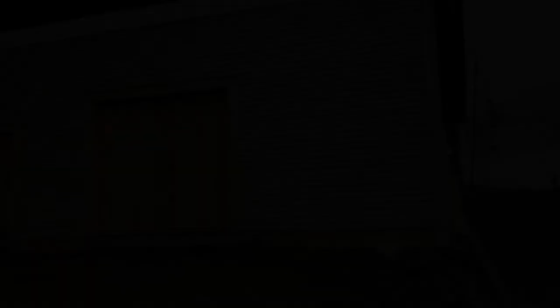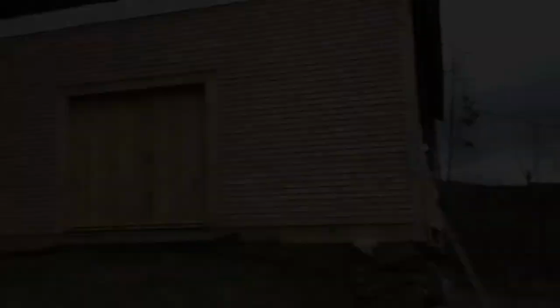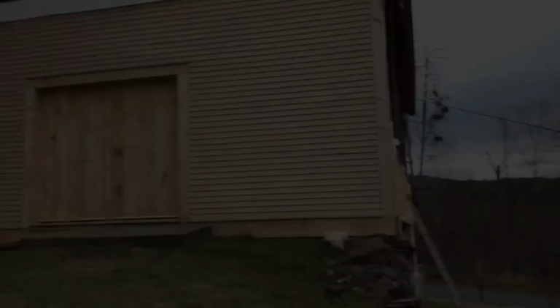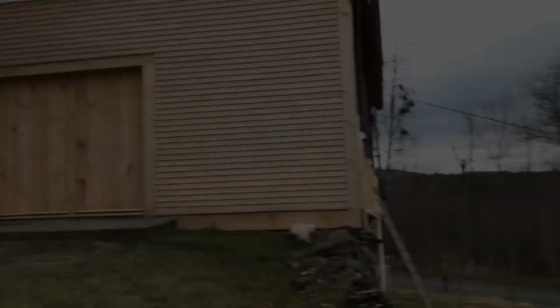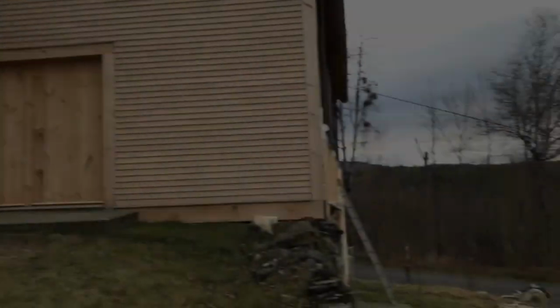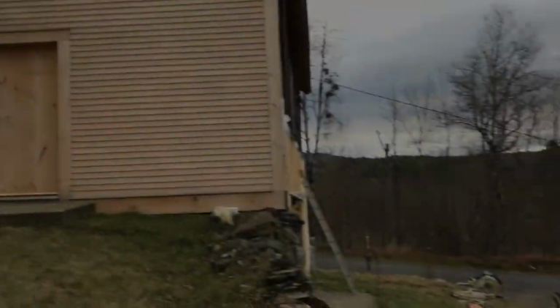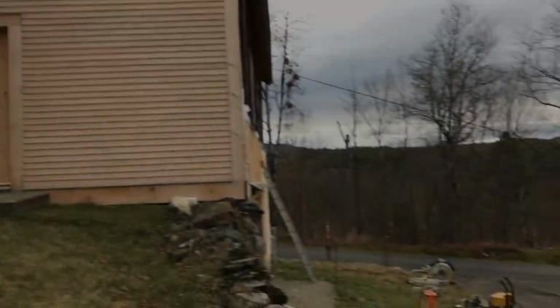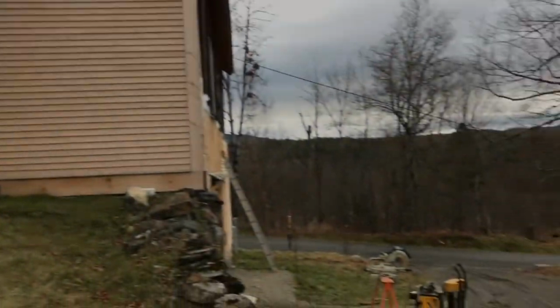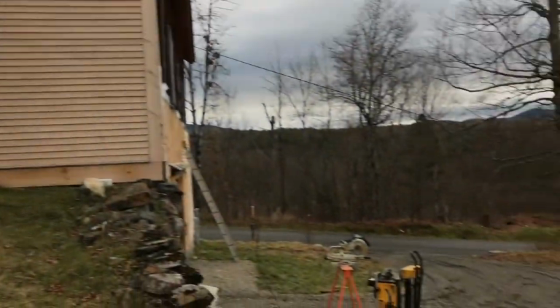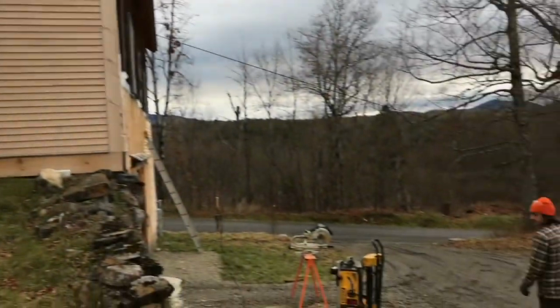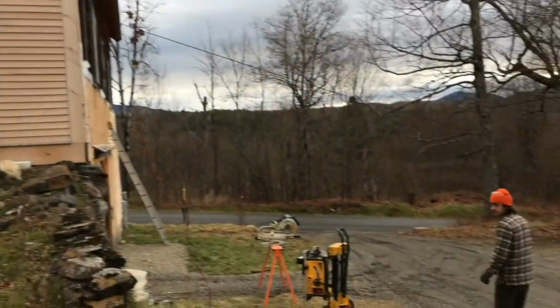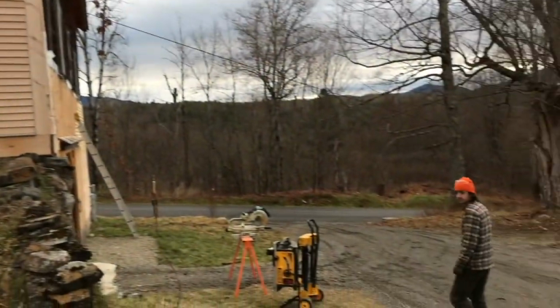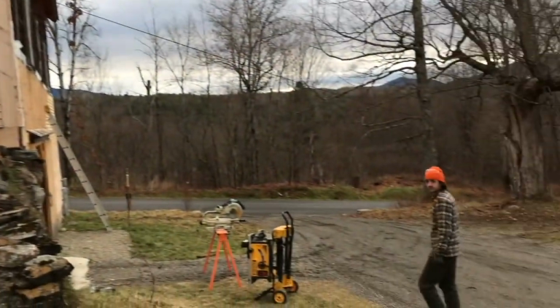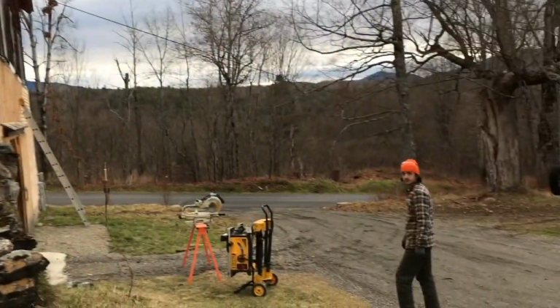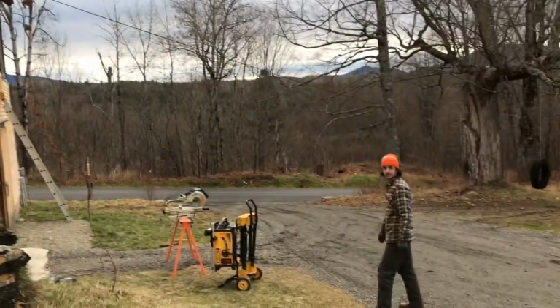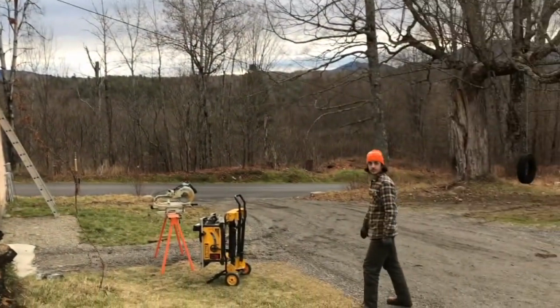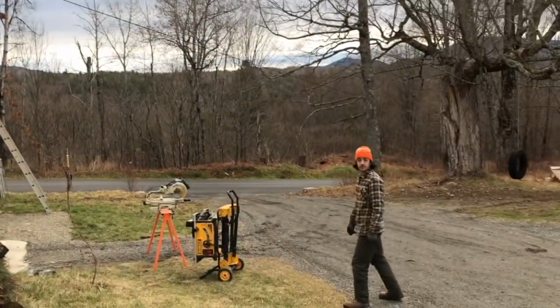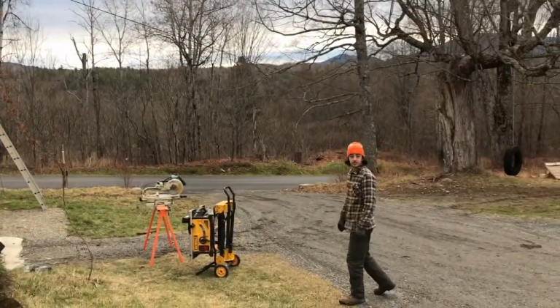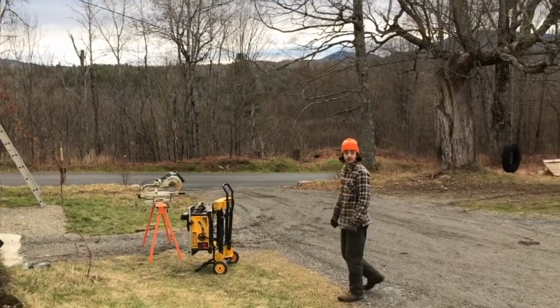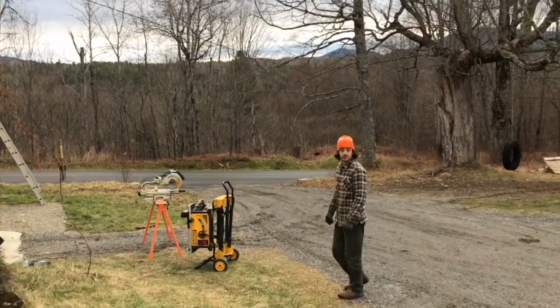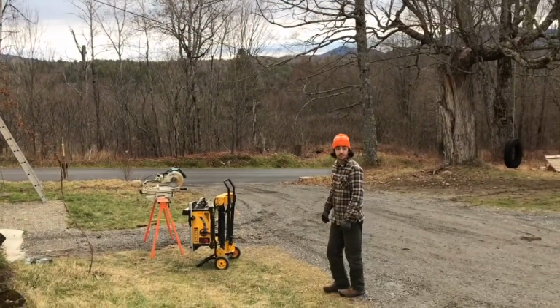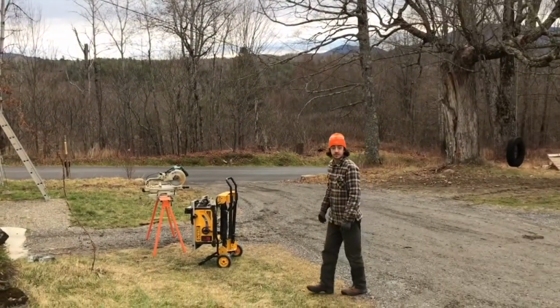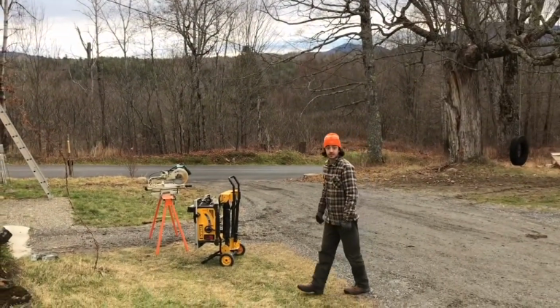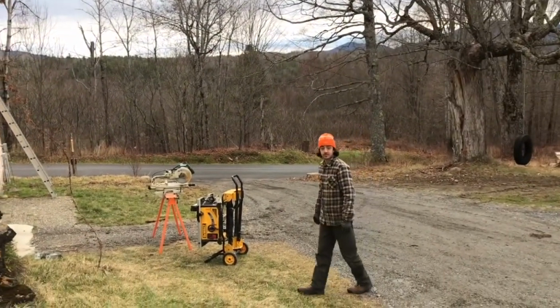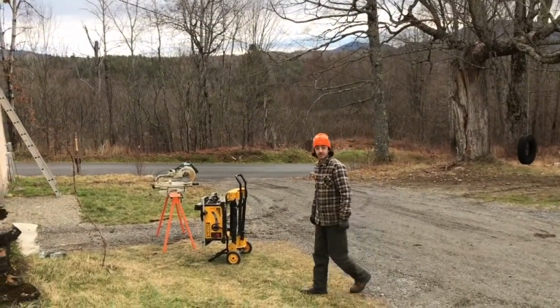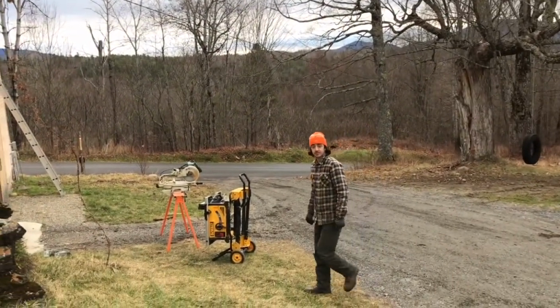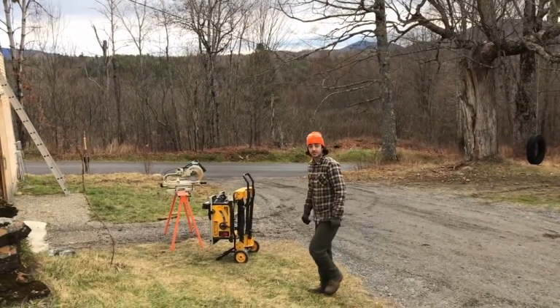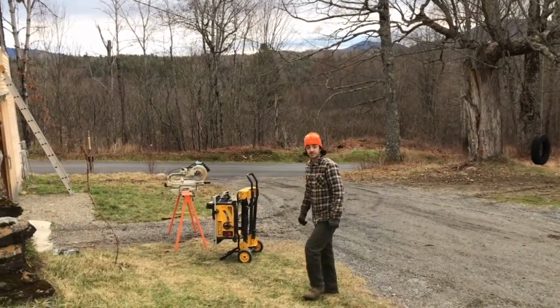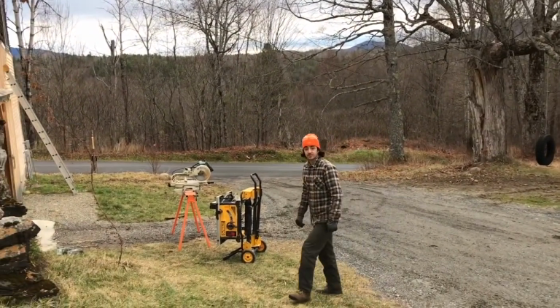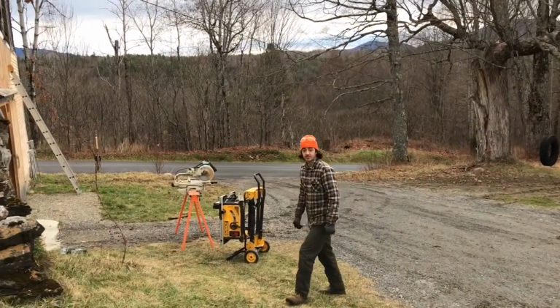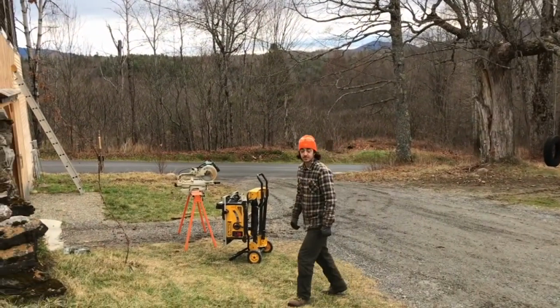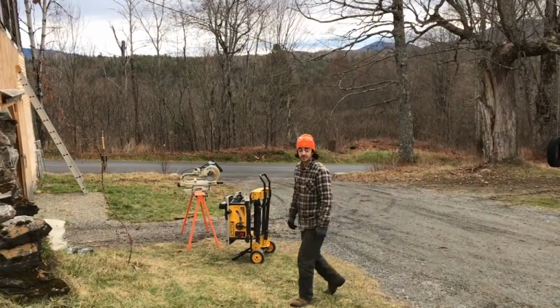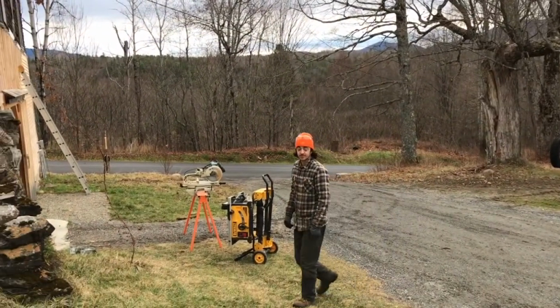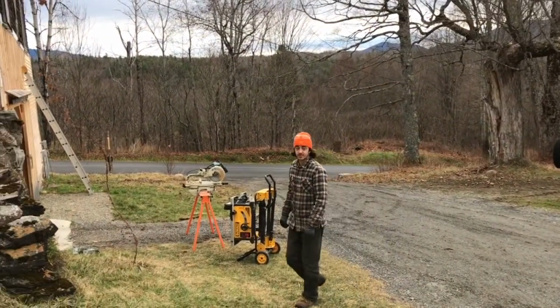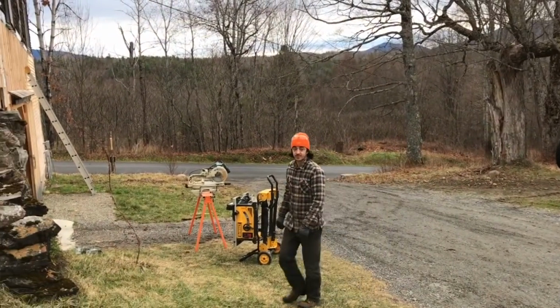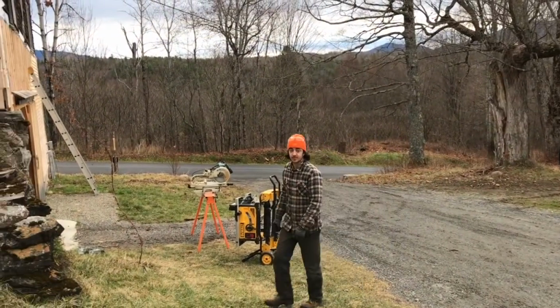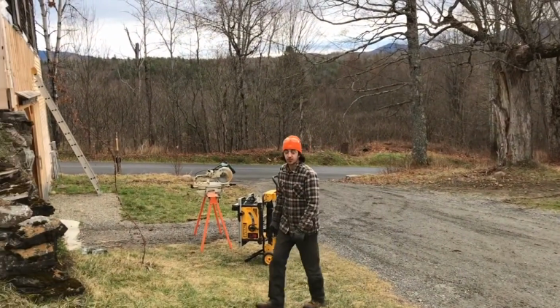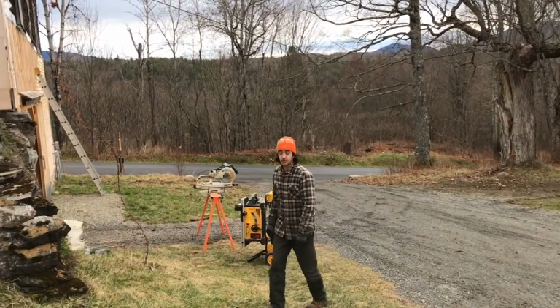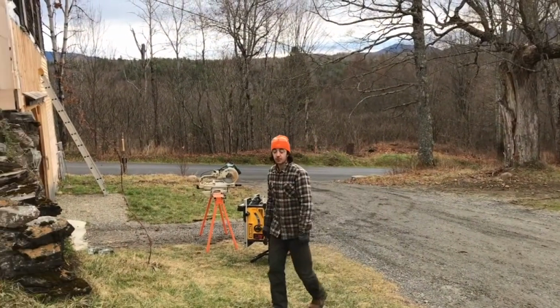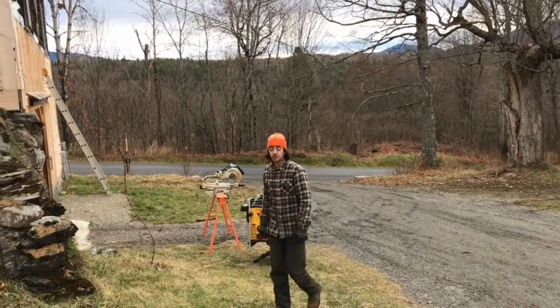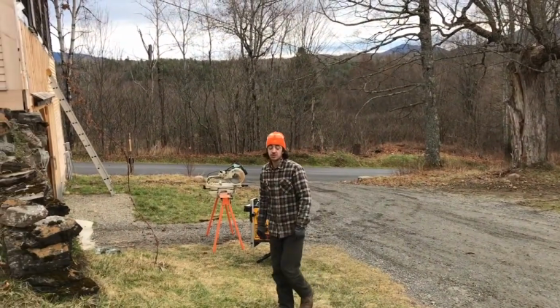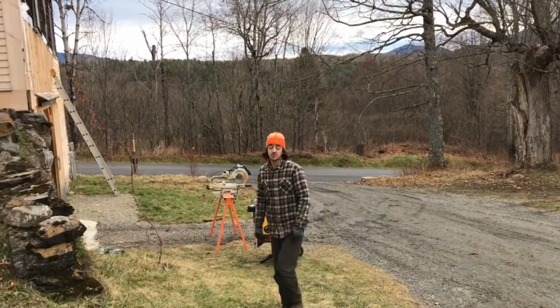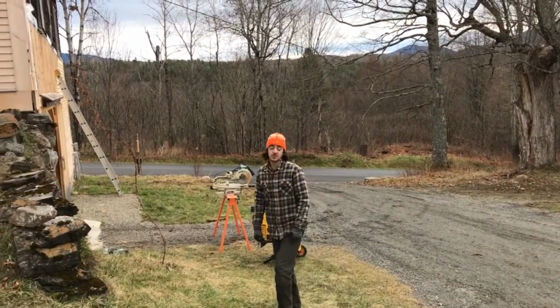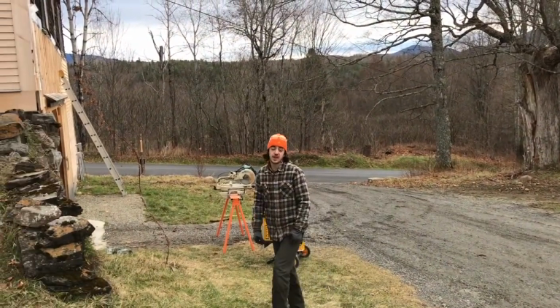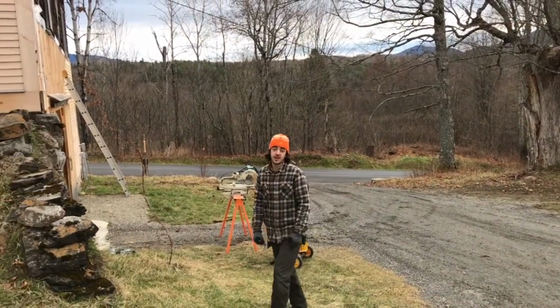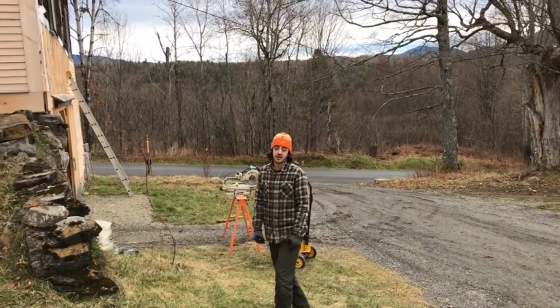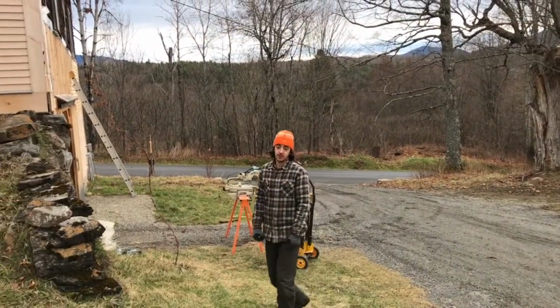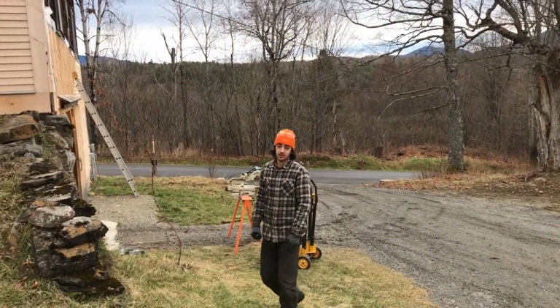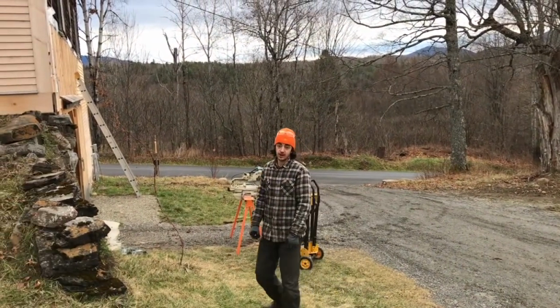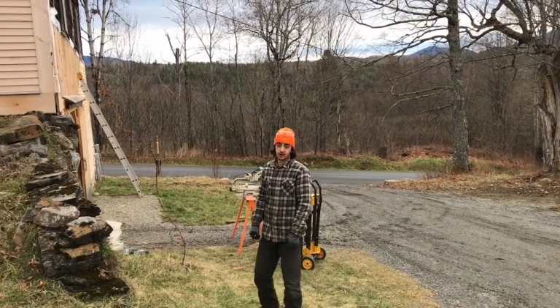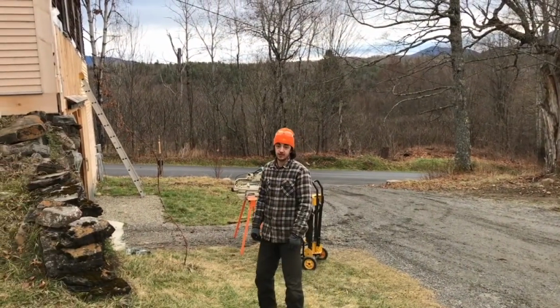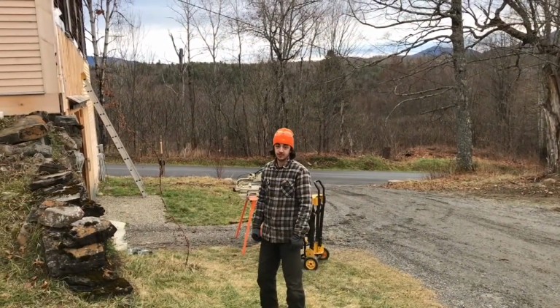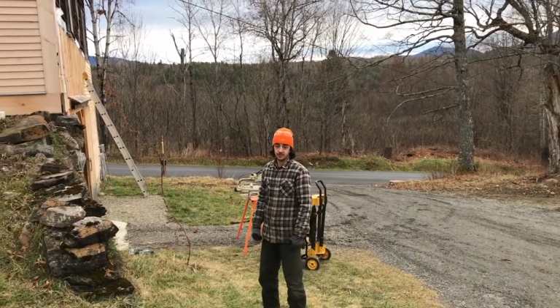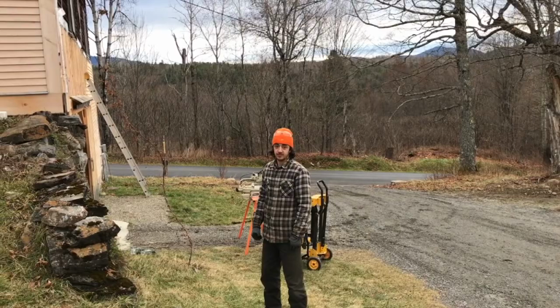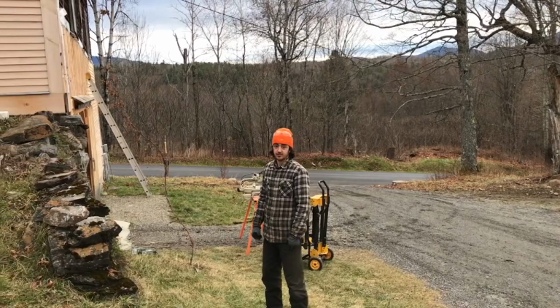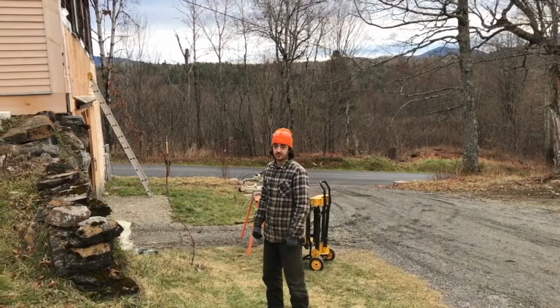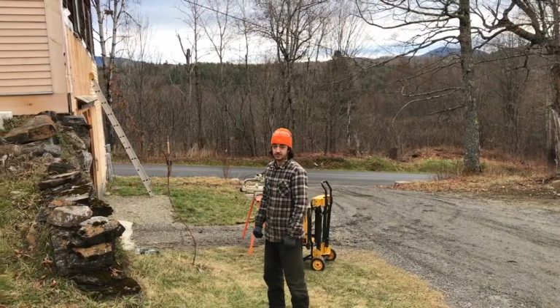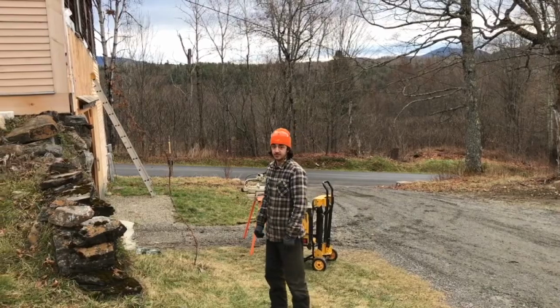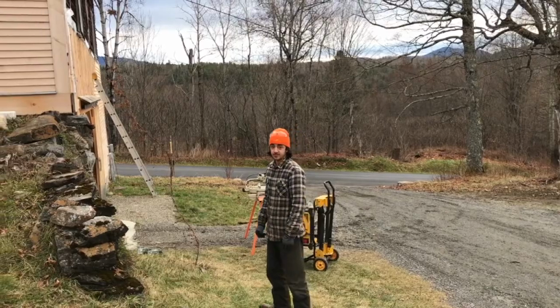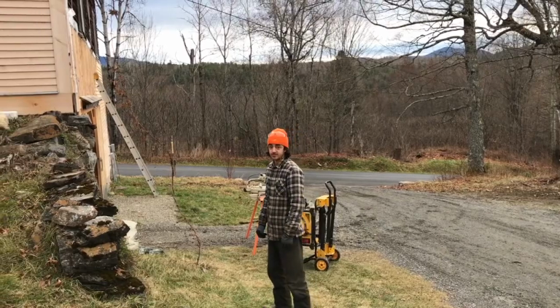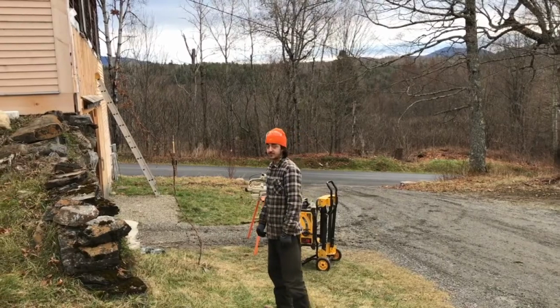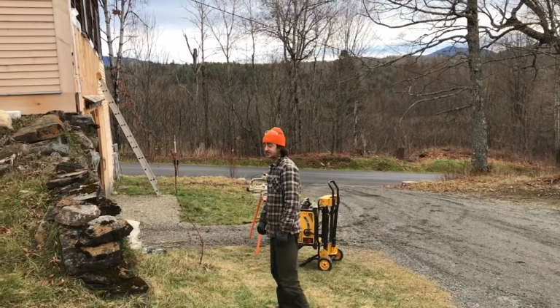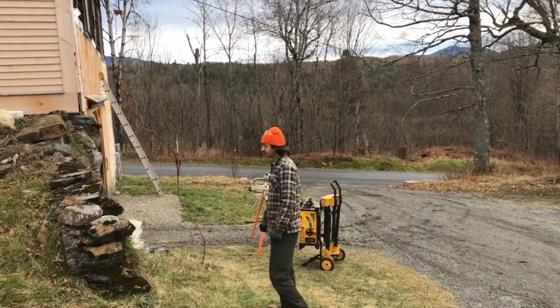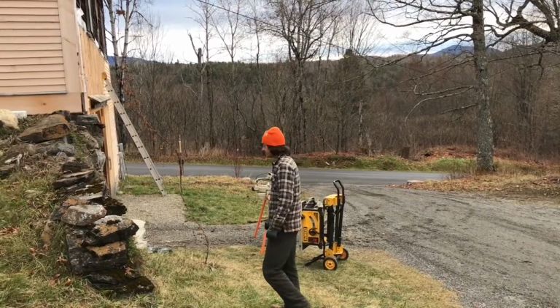Hey Mikael, what are we doing today? We're going to put some siding on the barn. Alright, let's go.